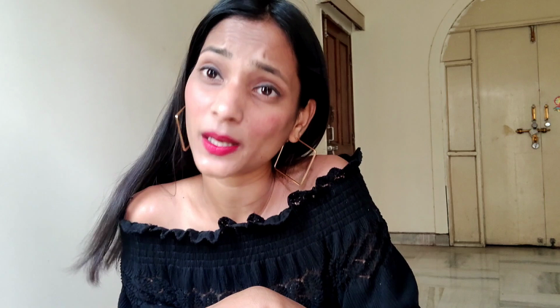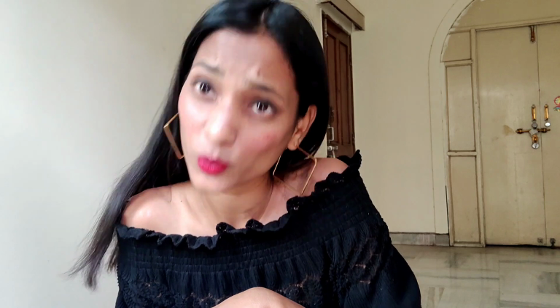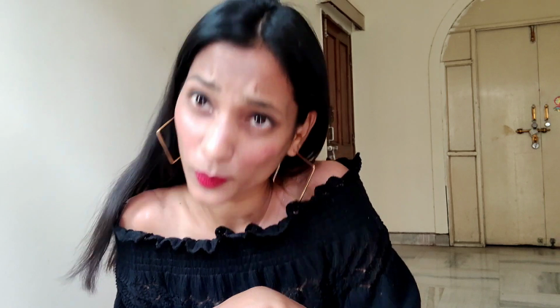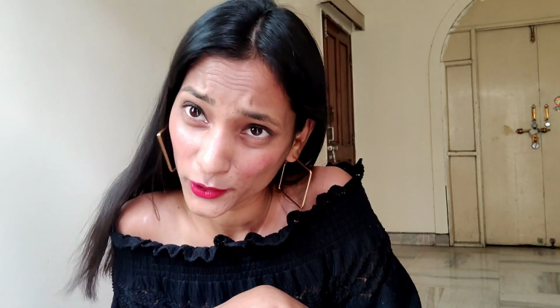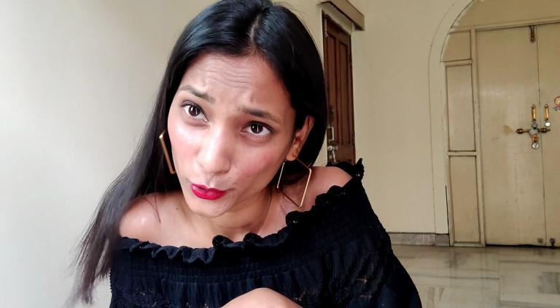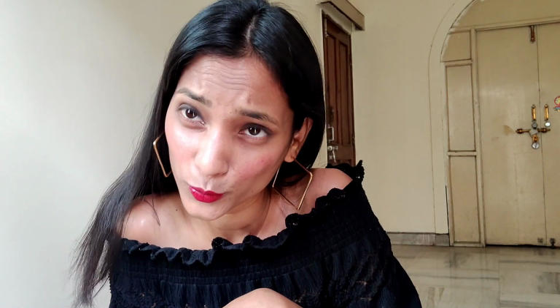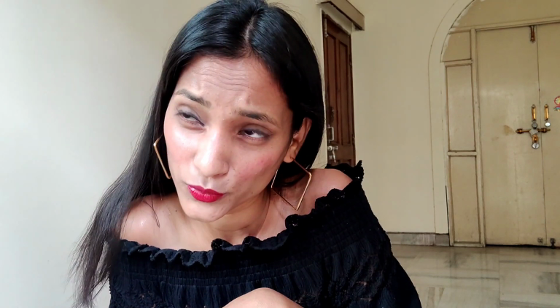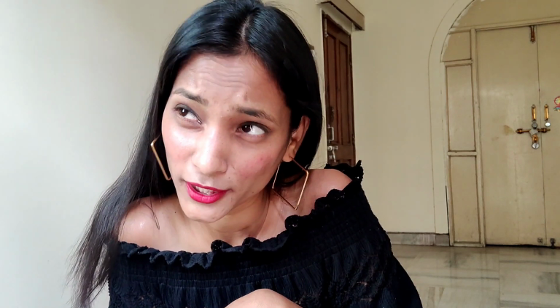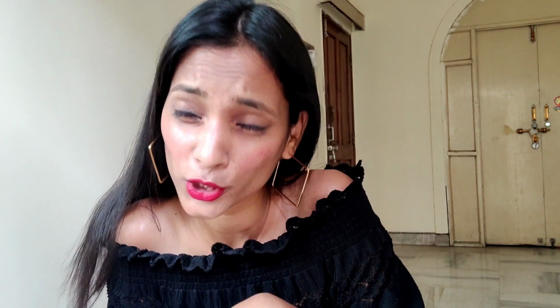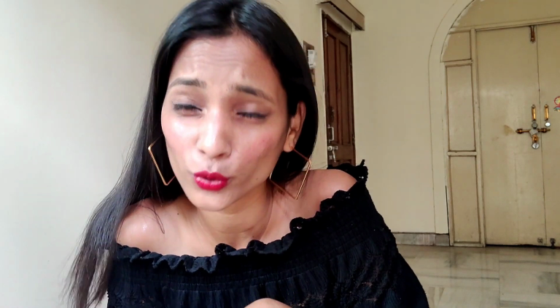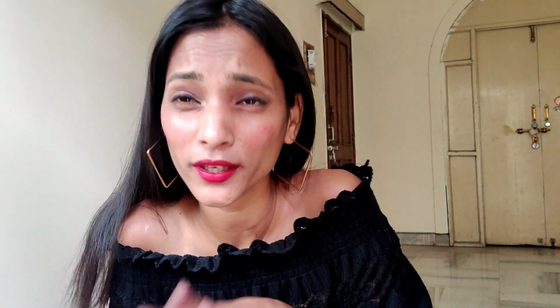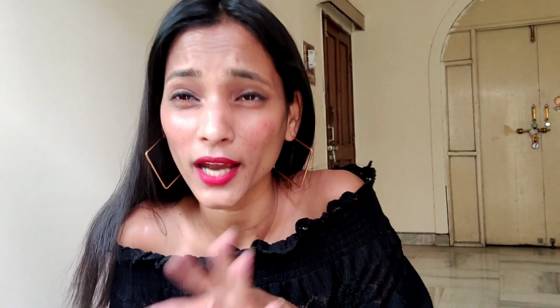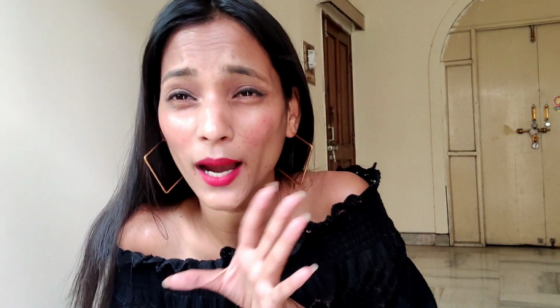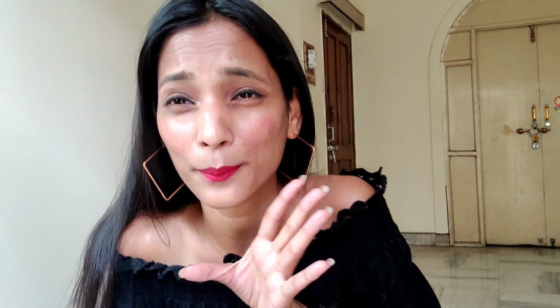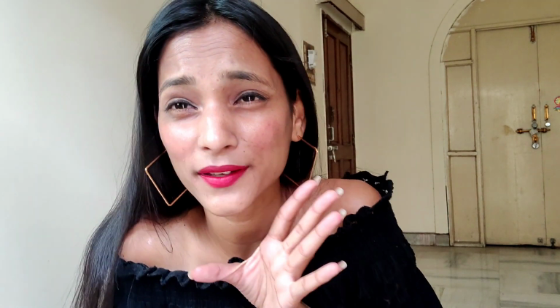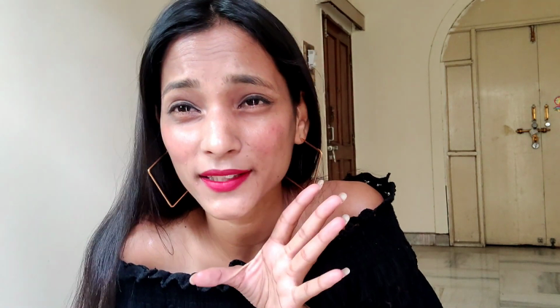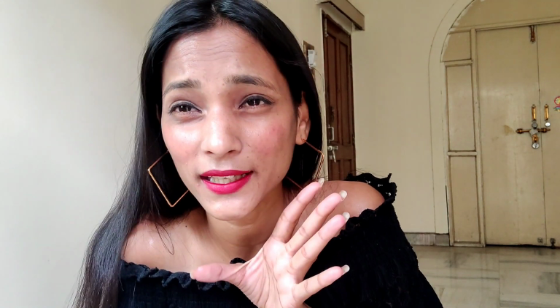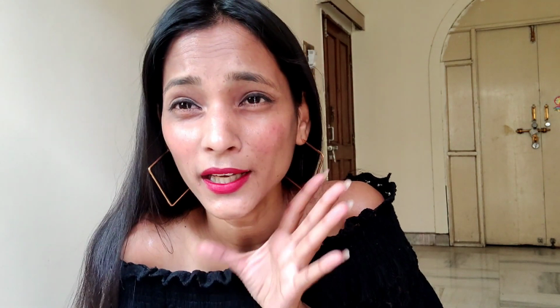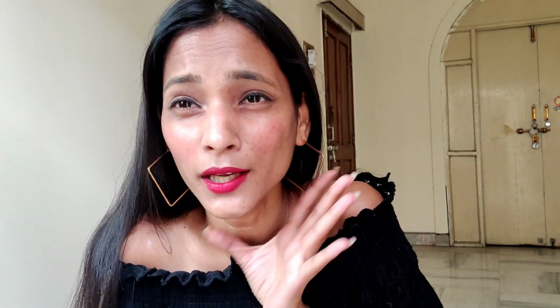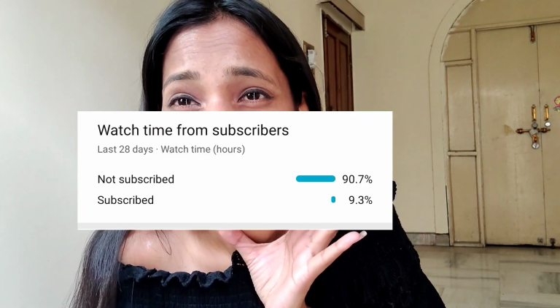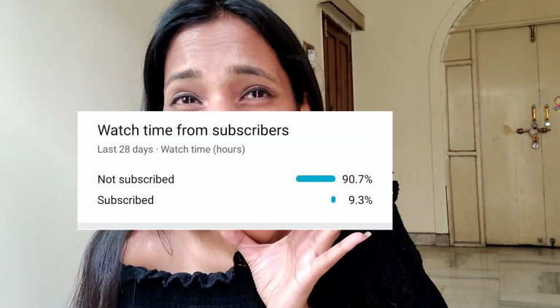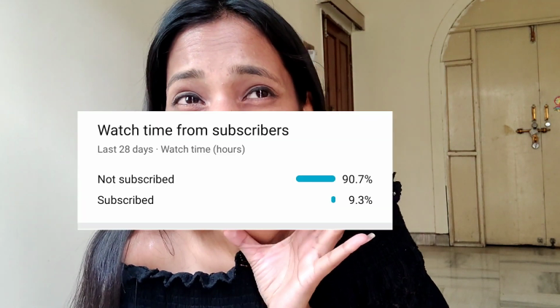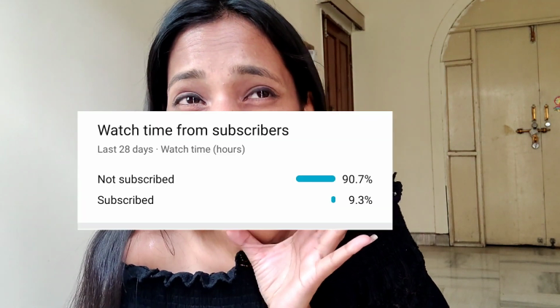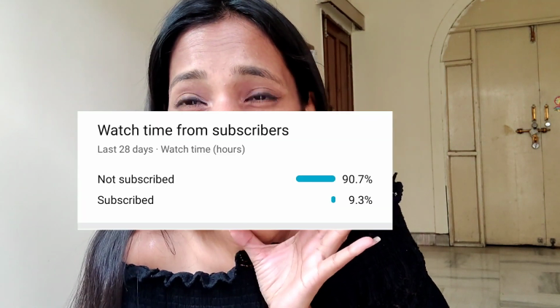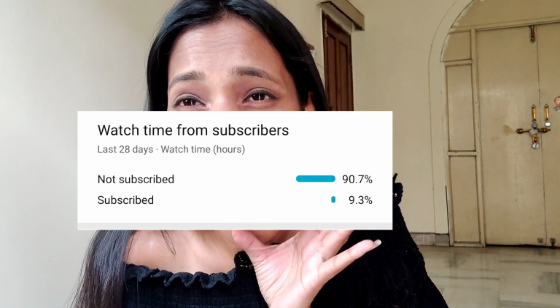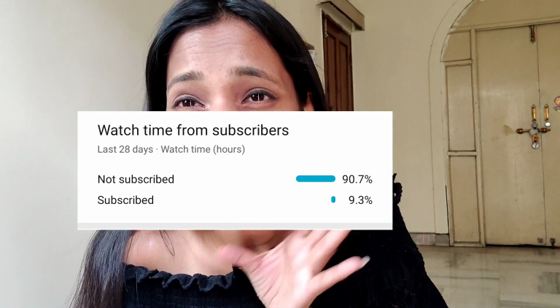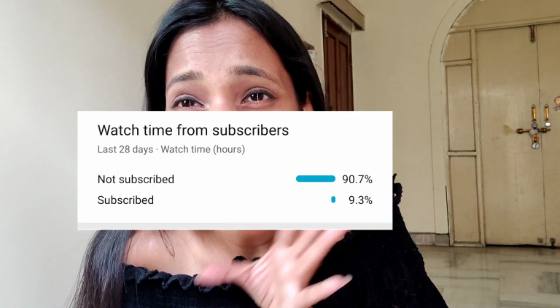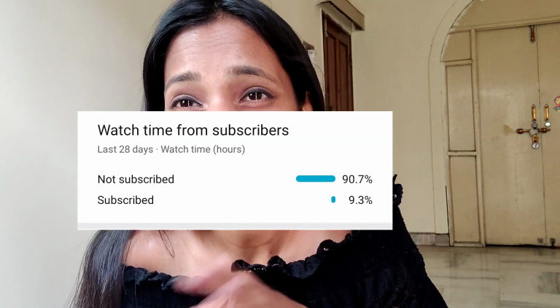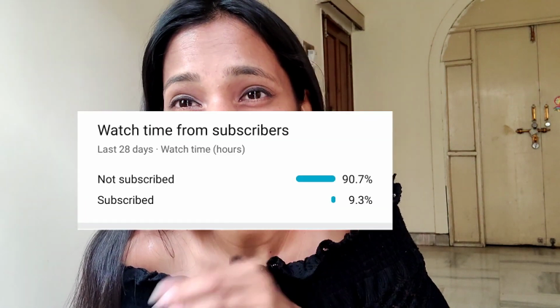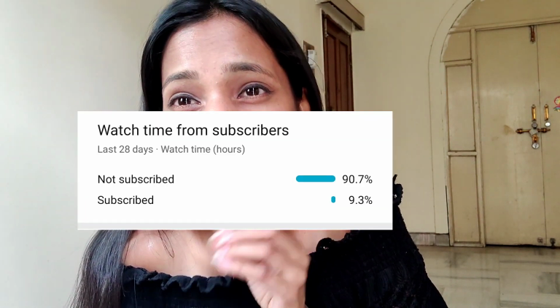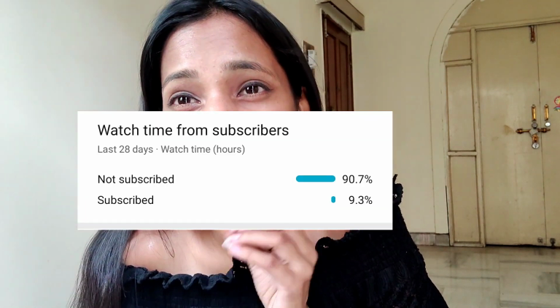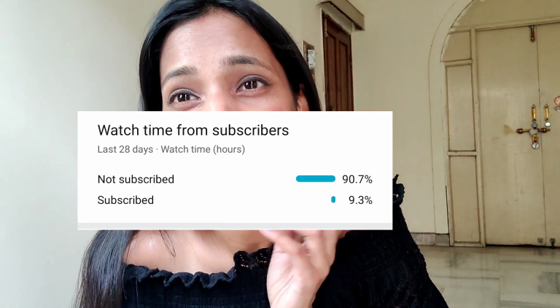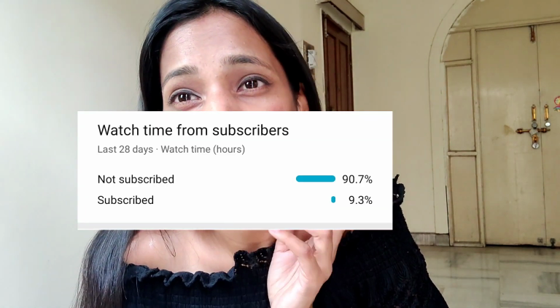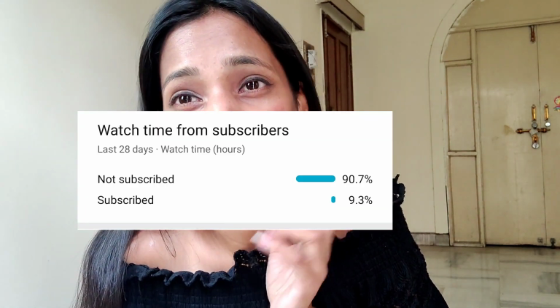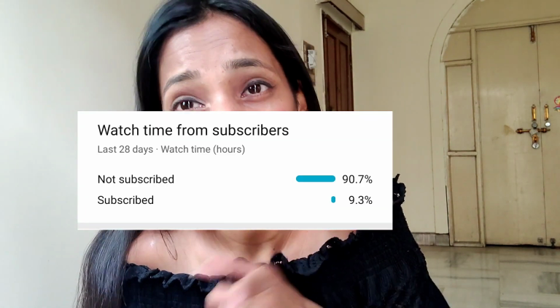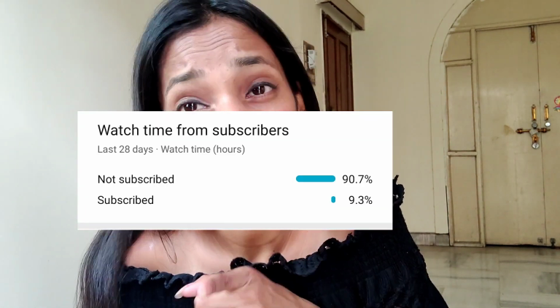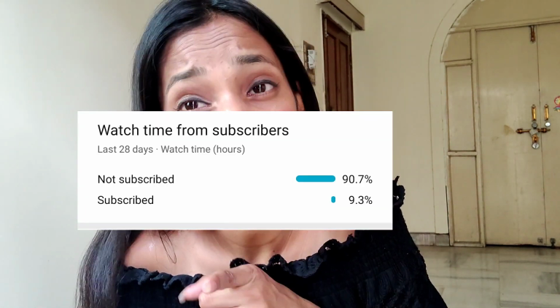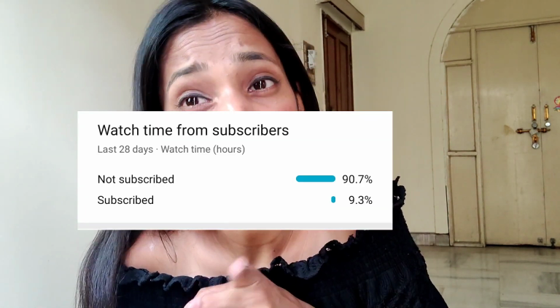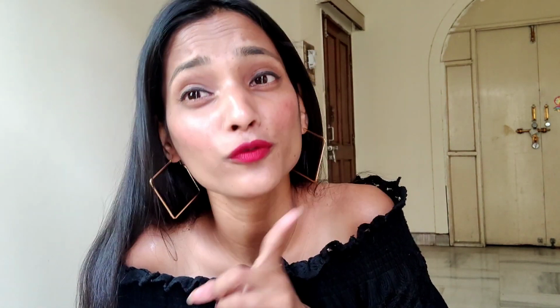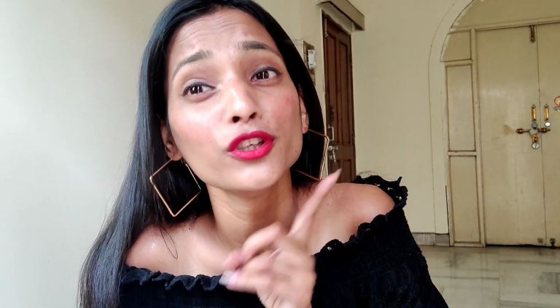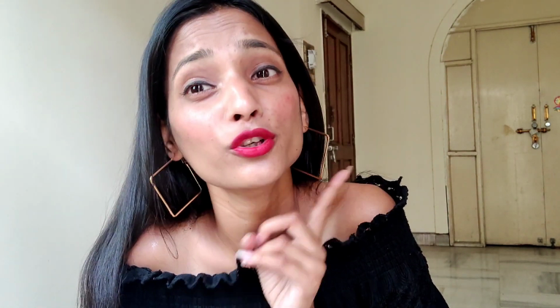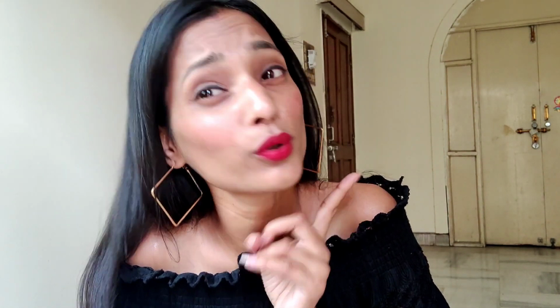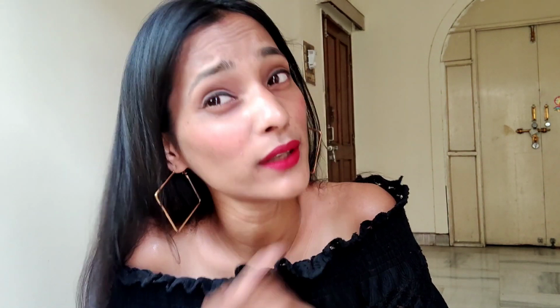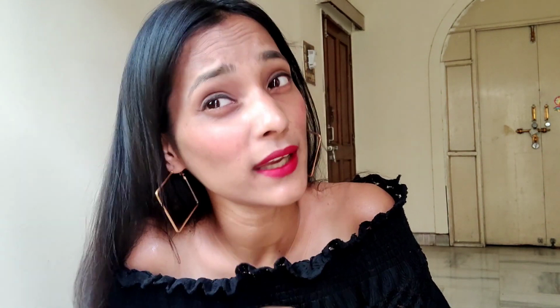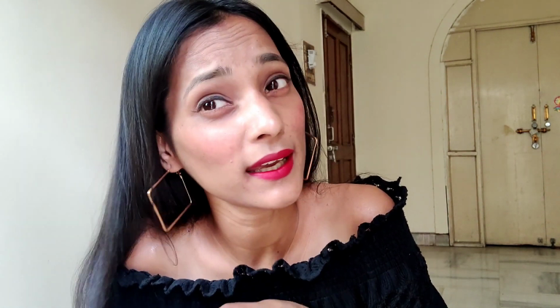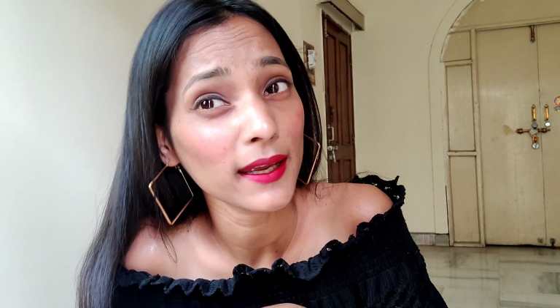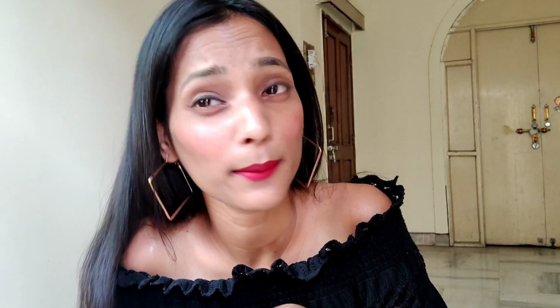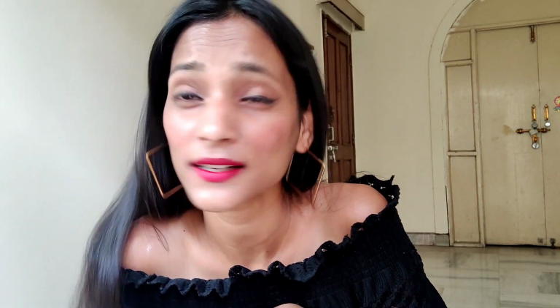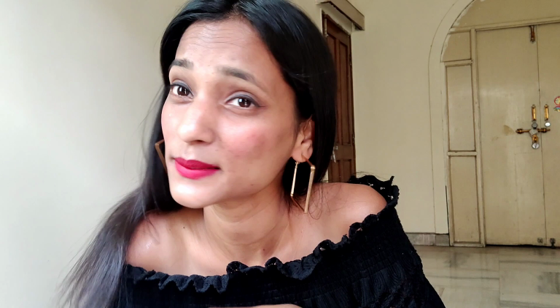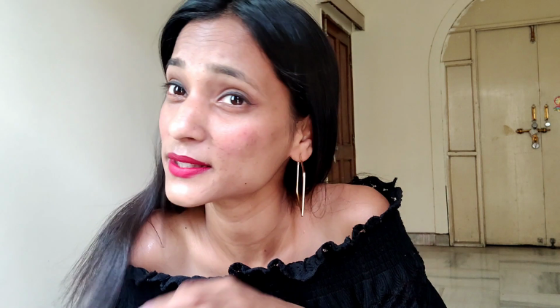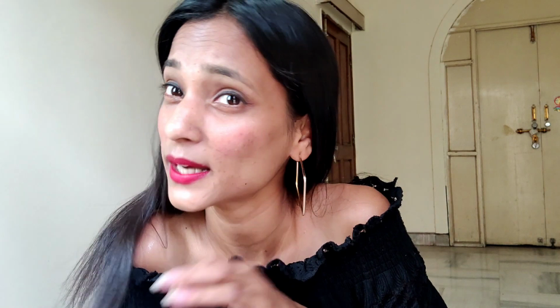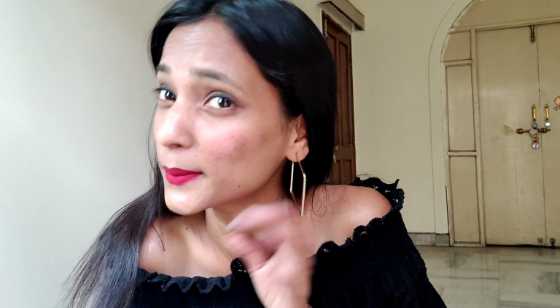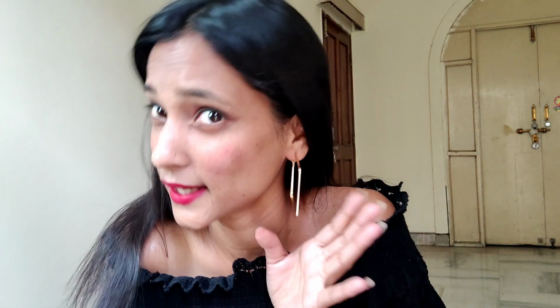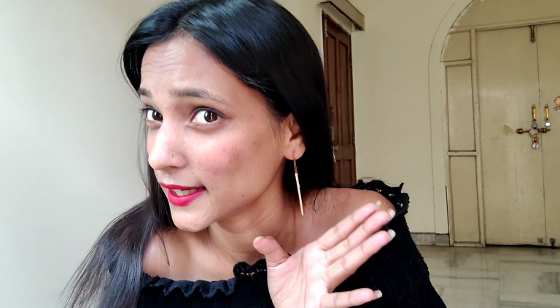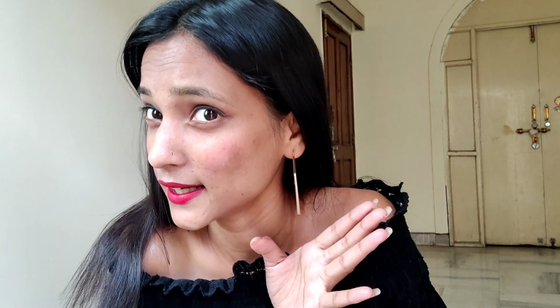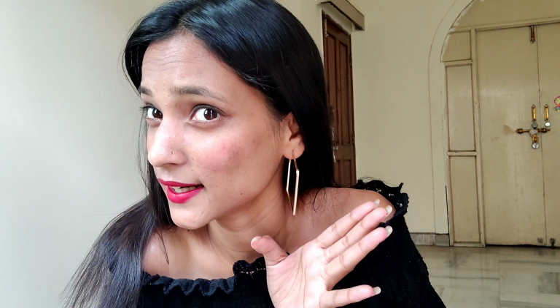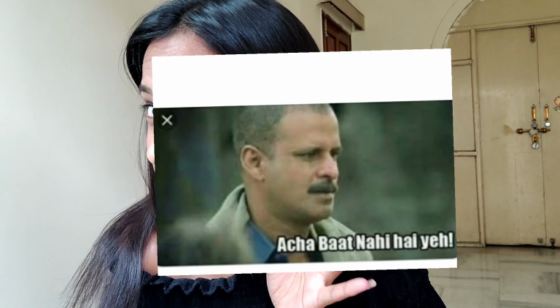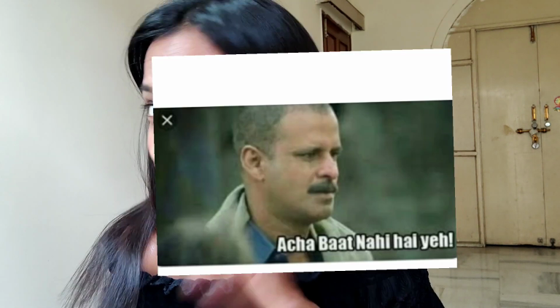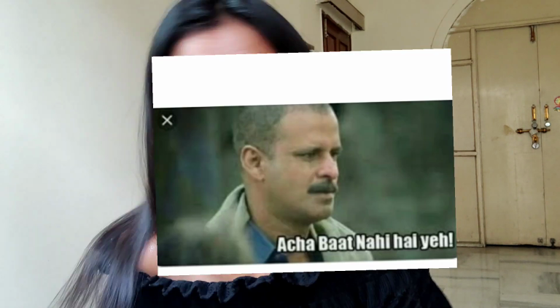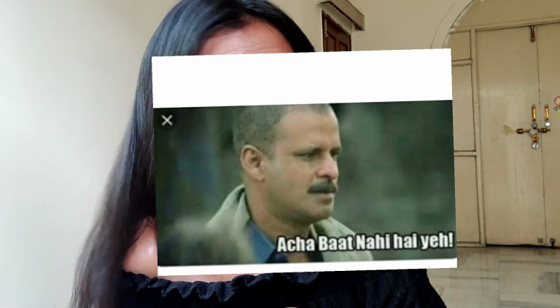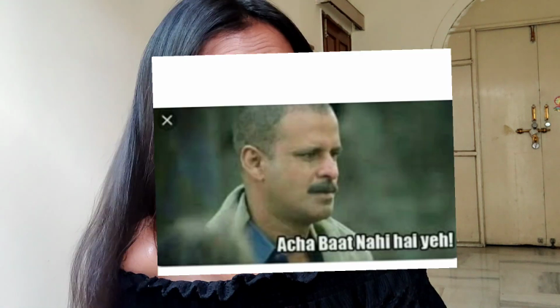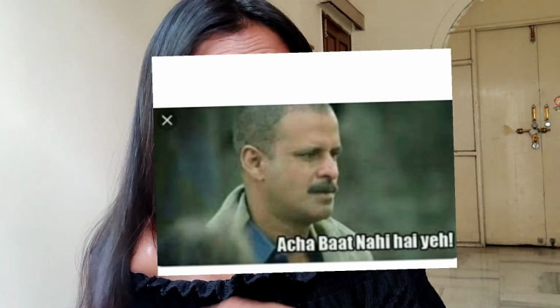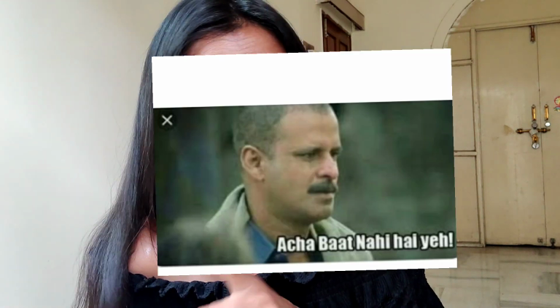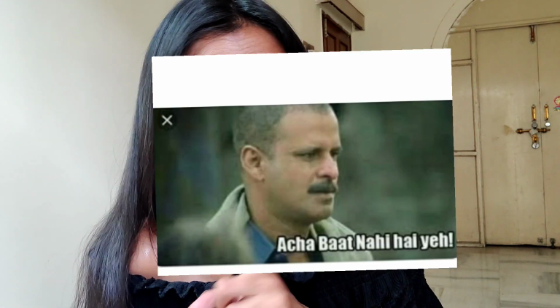Subscribe to my YouTube channel, because you are more than 80% of the people who are watching videos but don't subscribe.